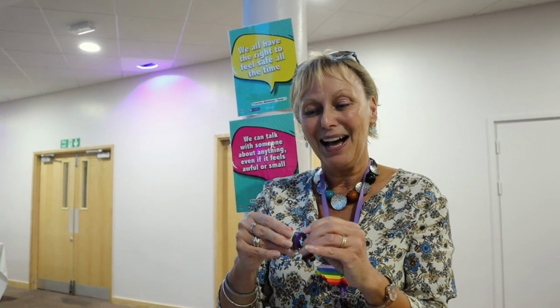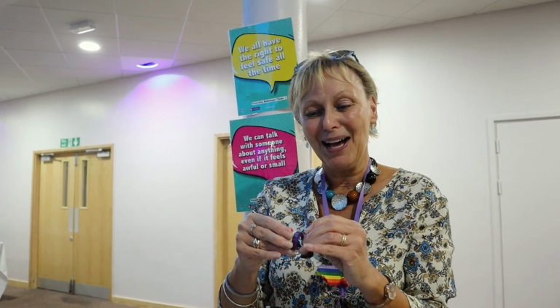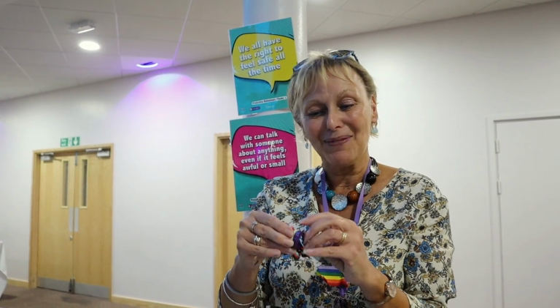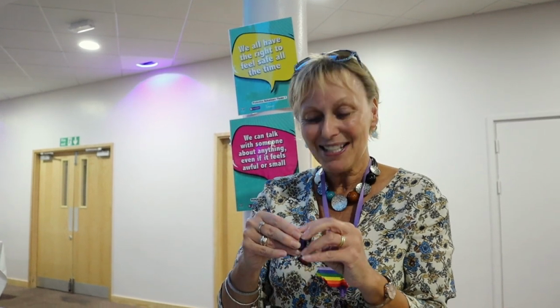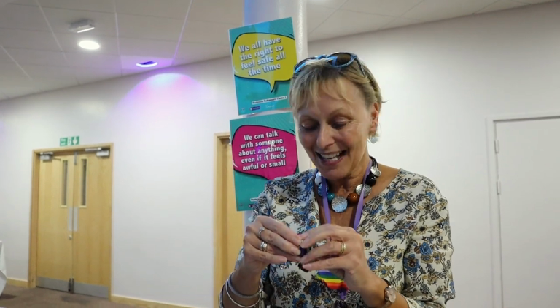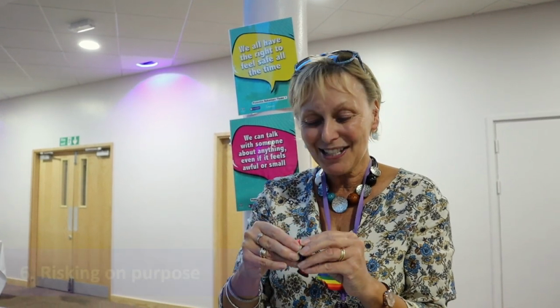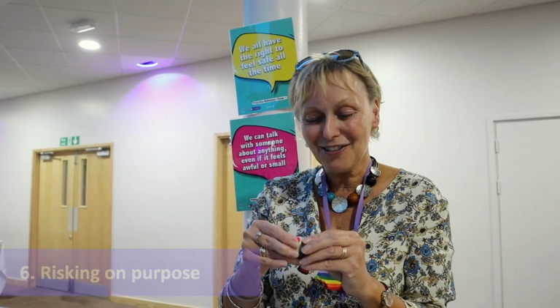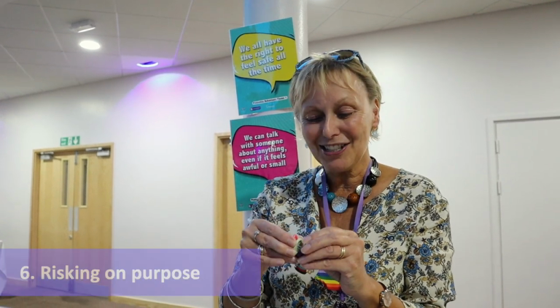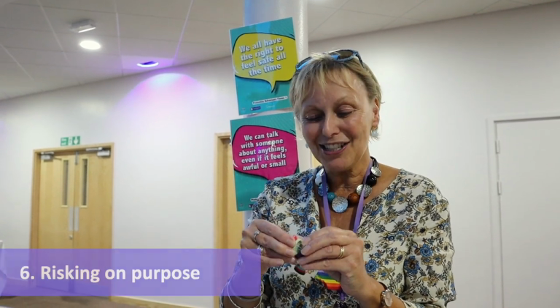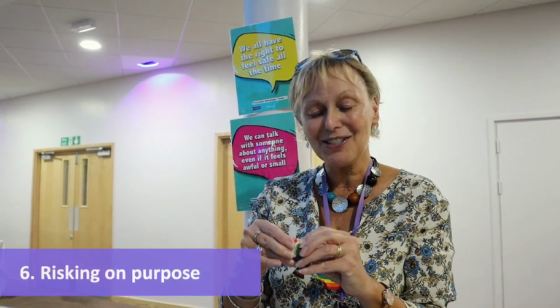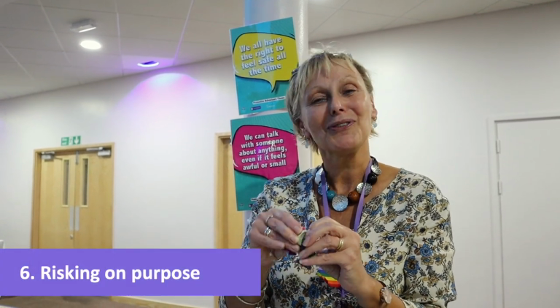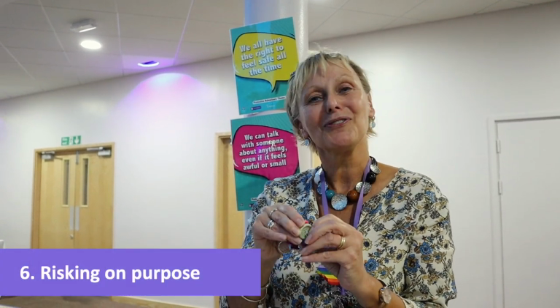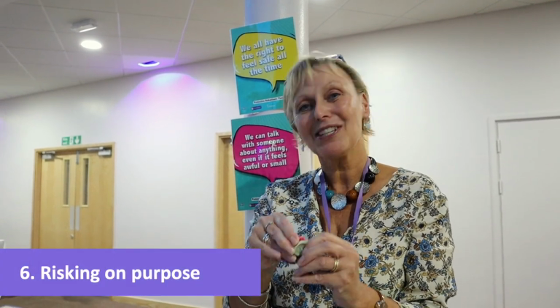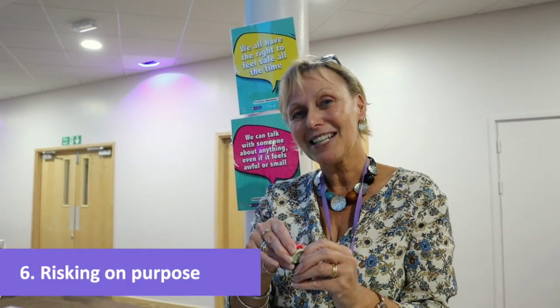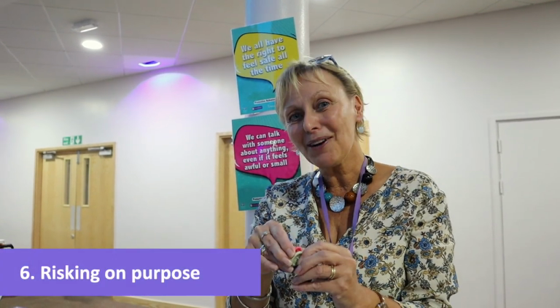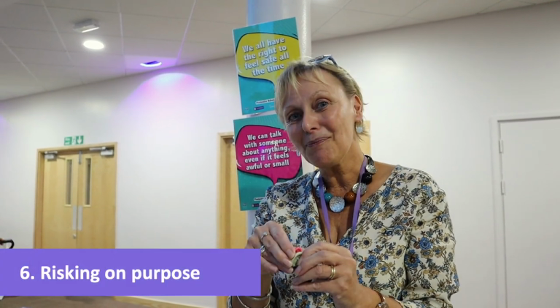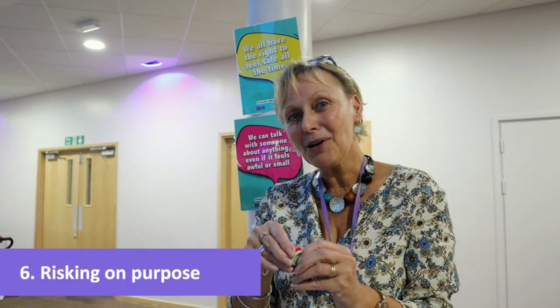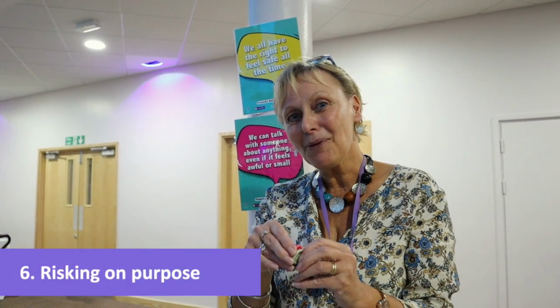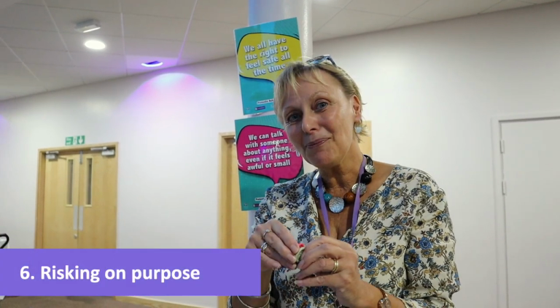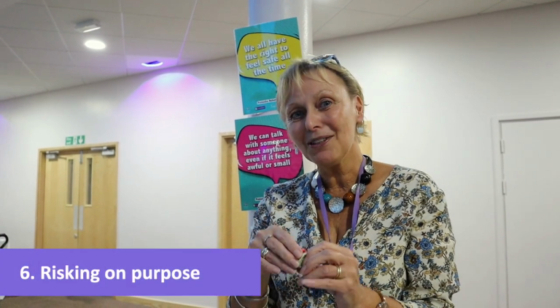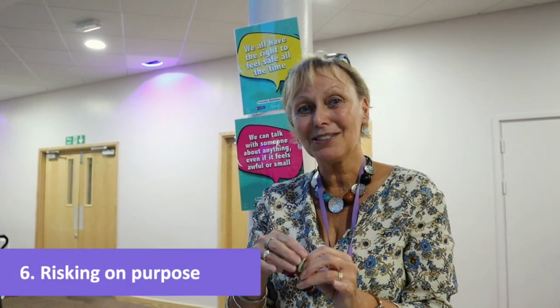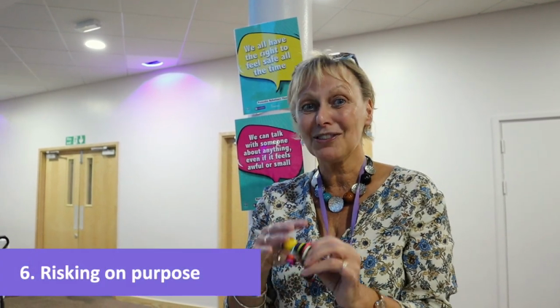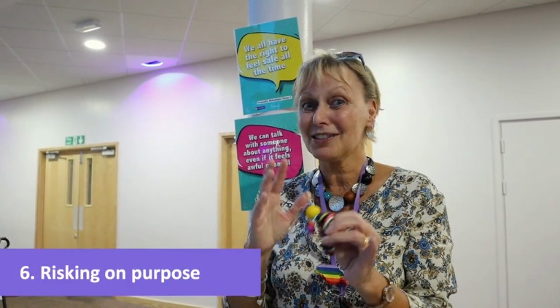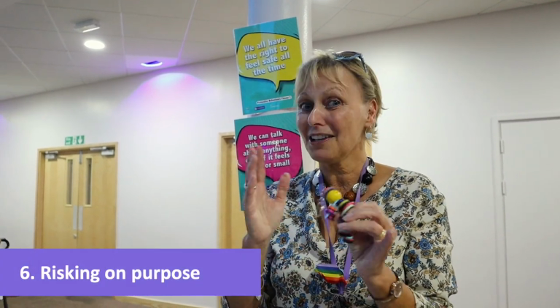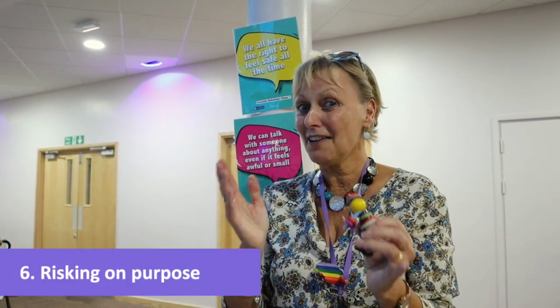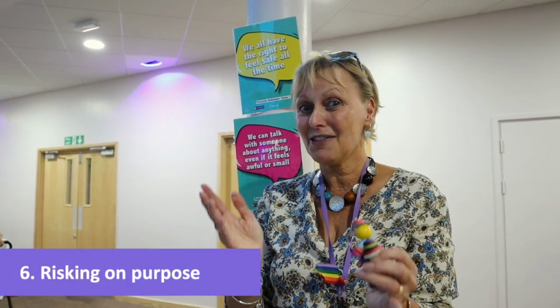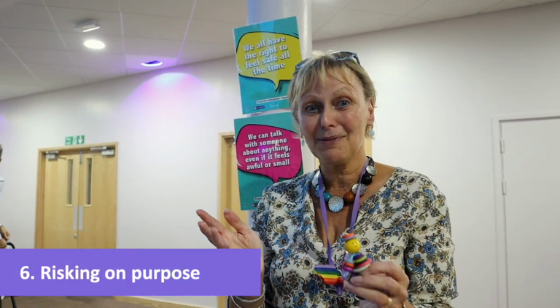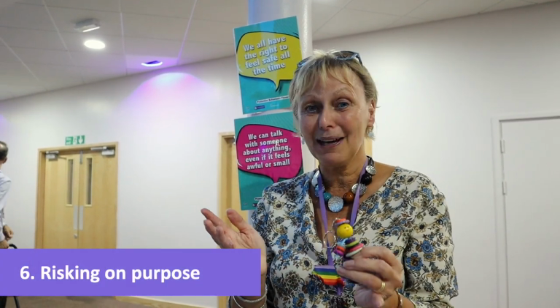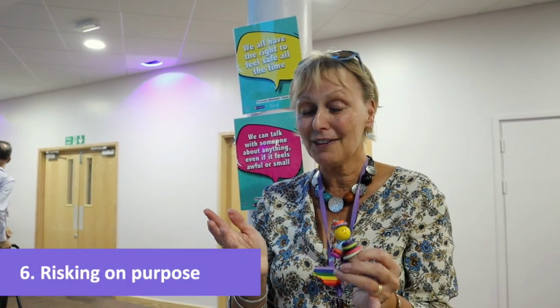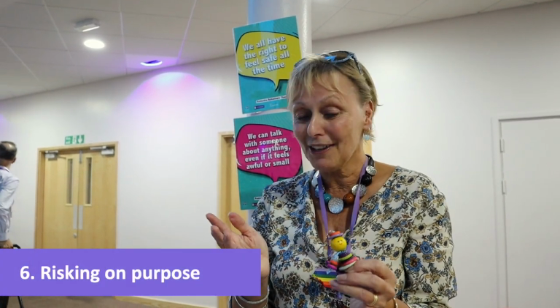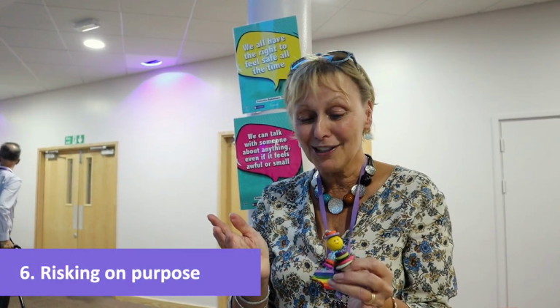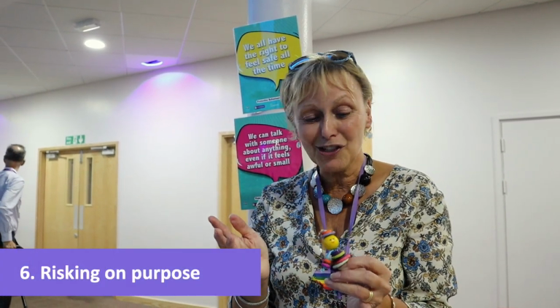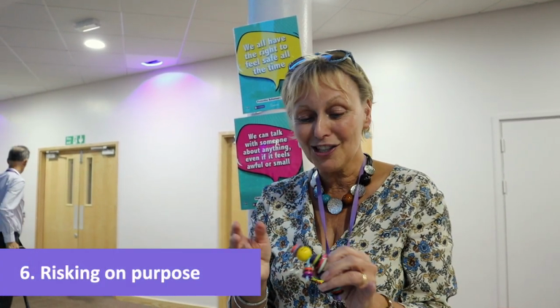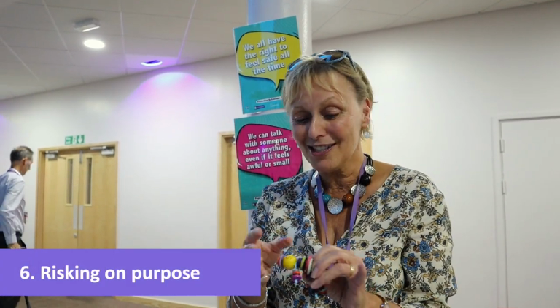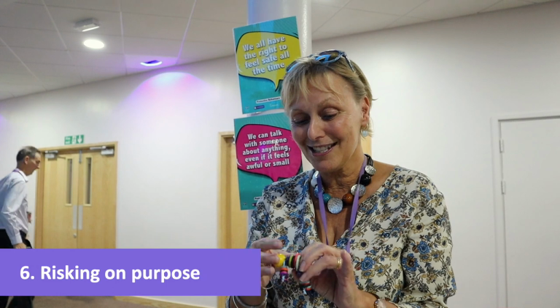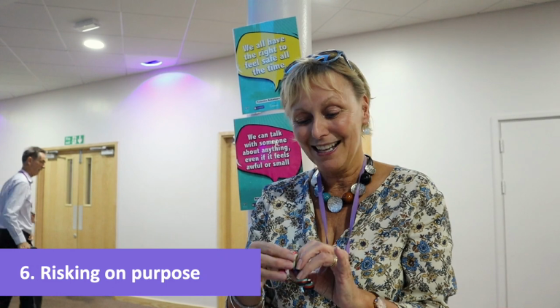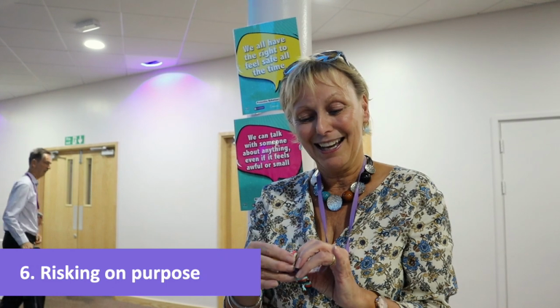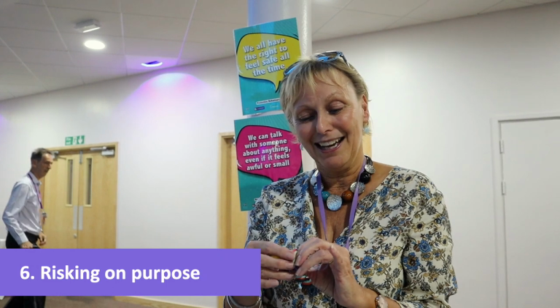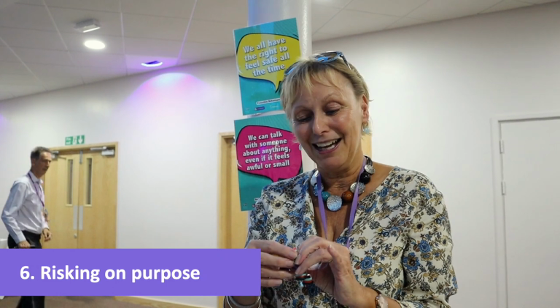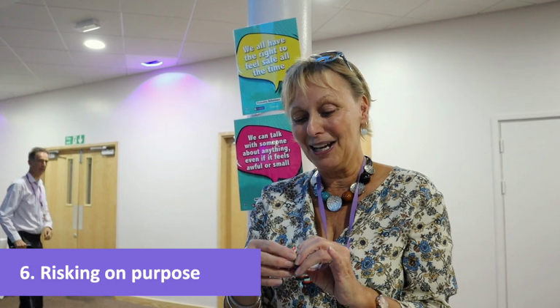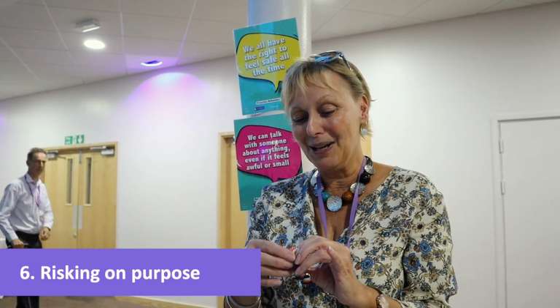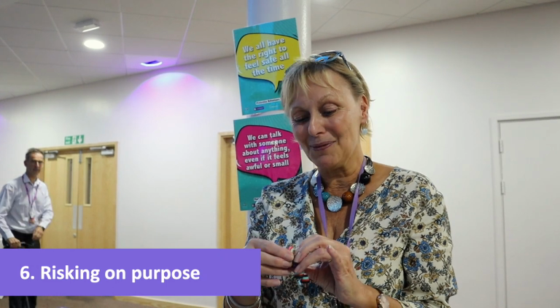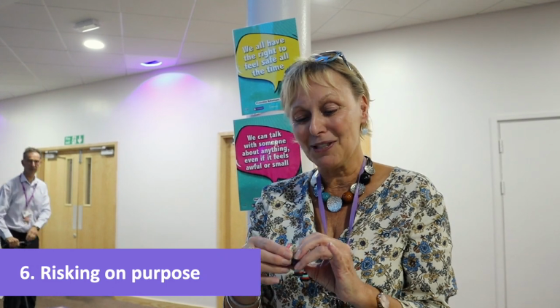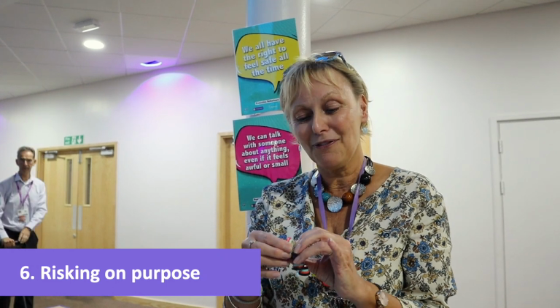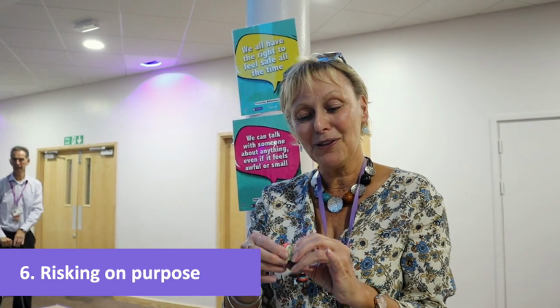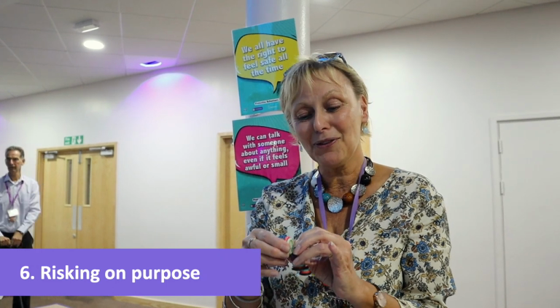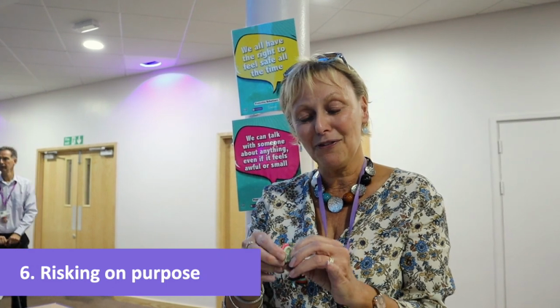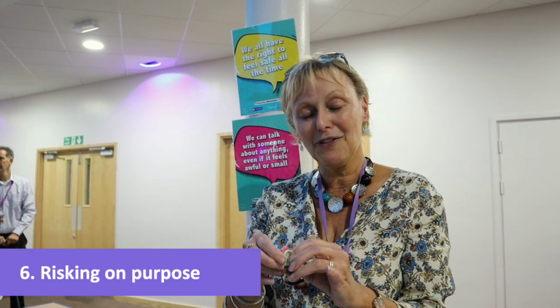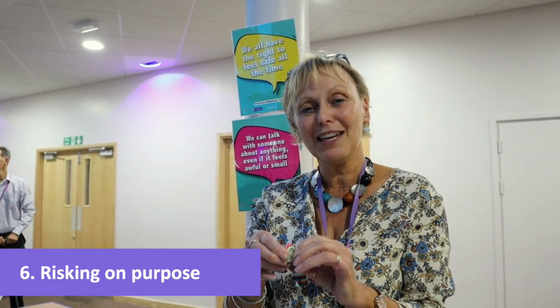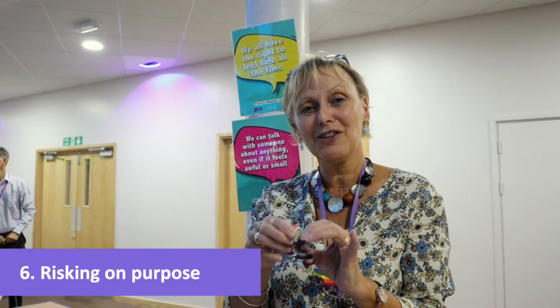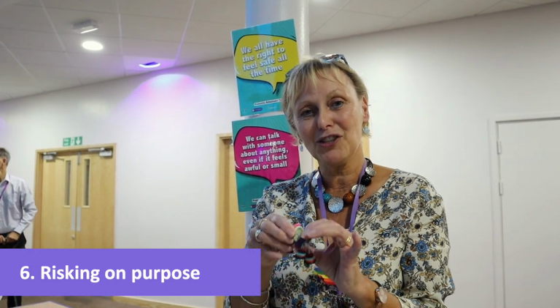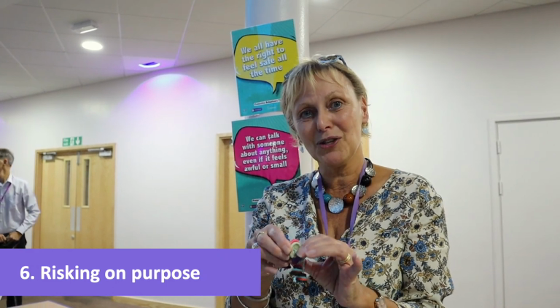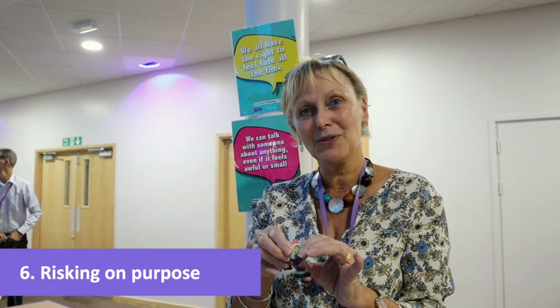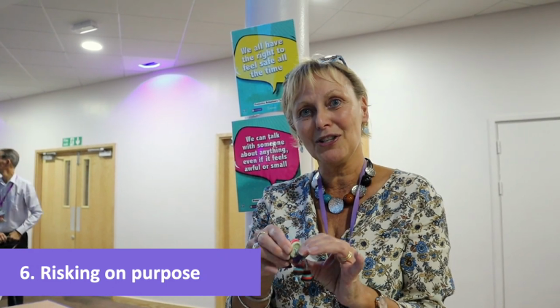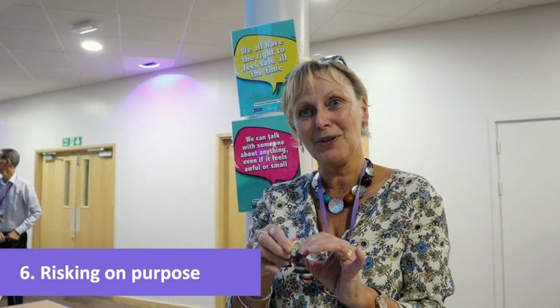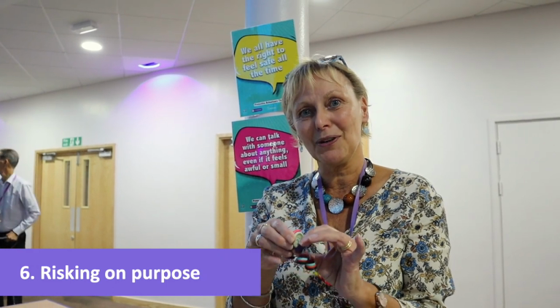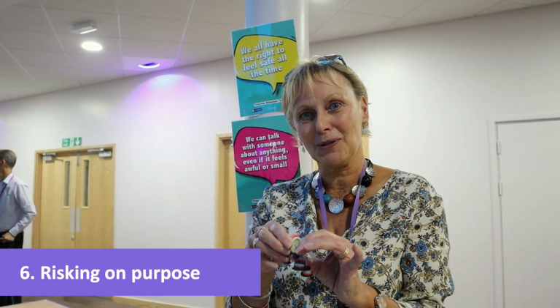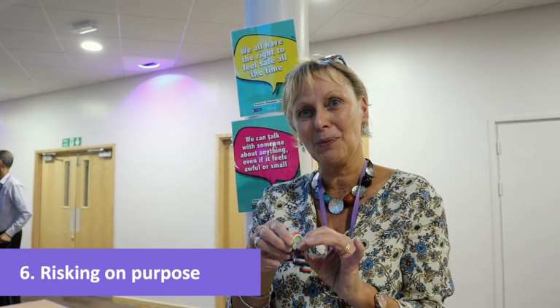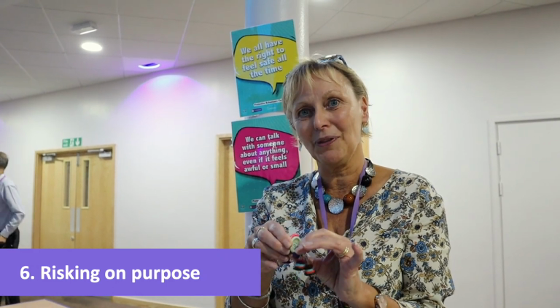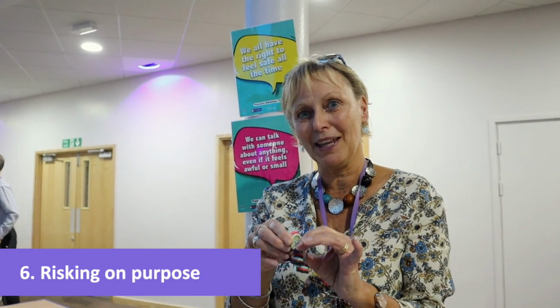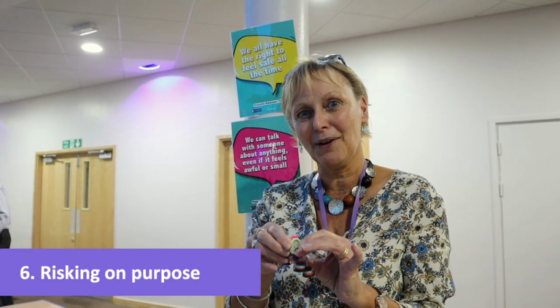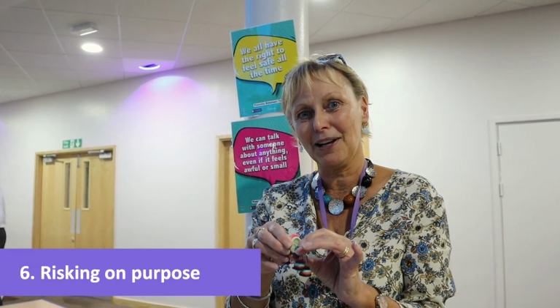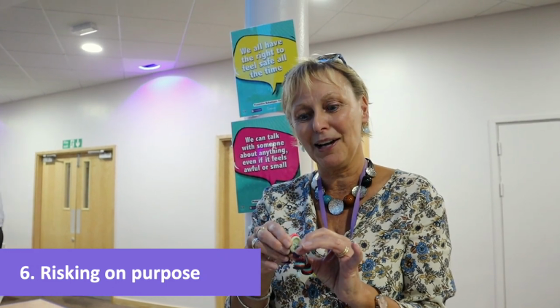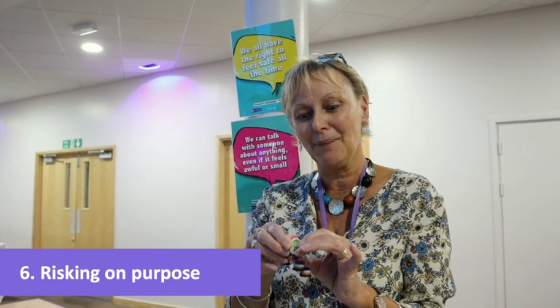The sixth strategy is called Risking on Purpose, because life is about adventures — to feel the fear and choose to do it because you want the outcome.